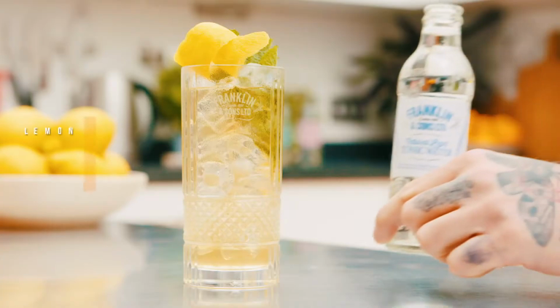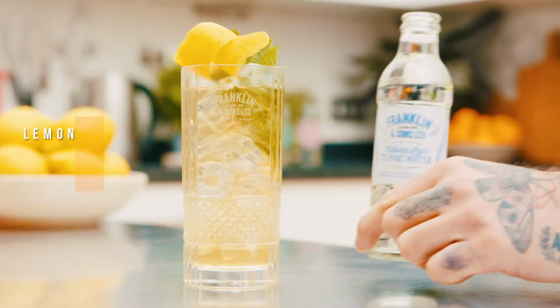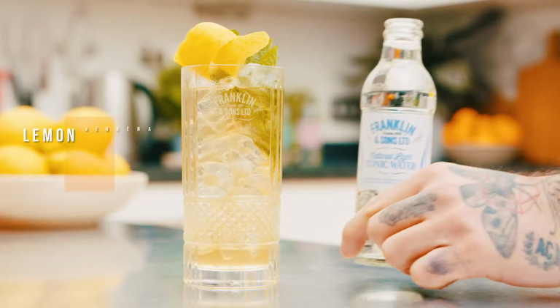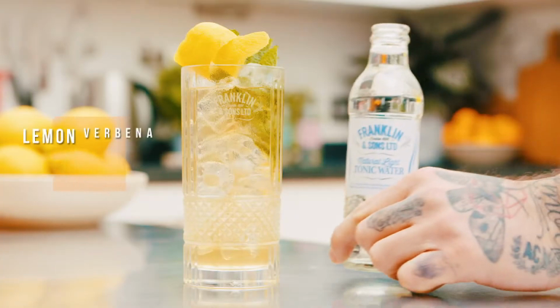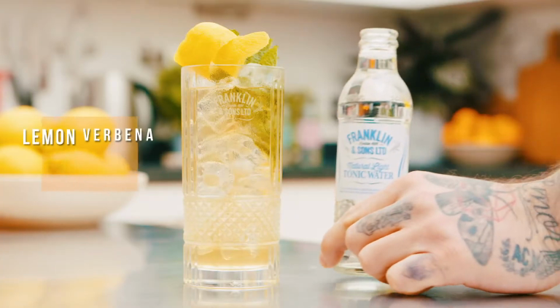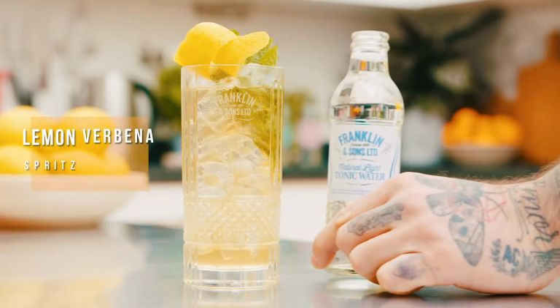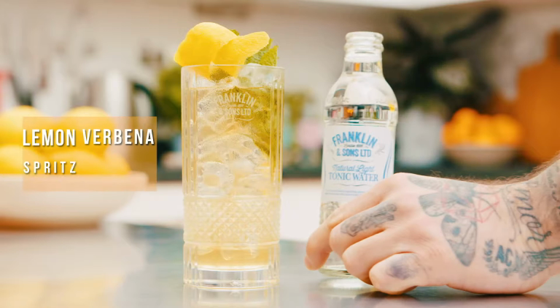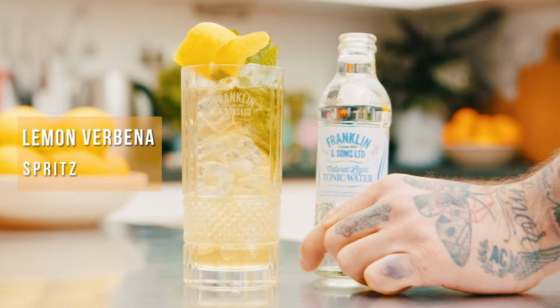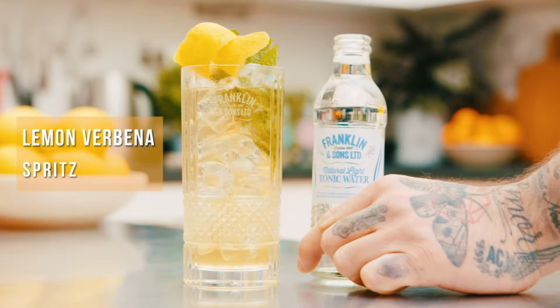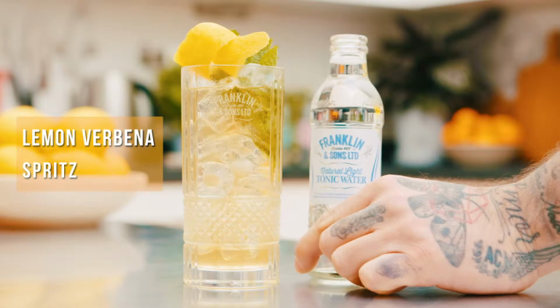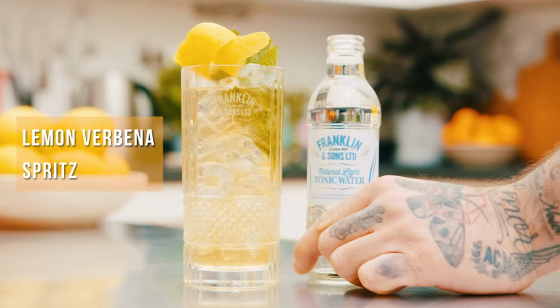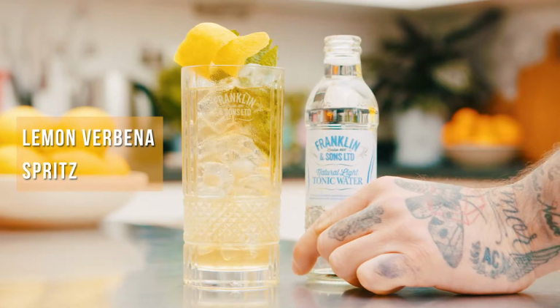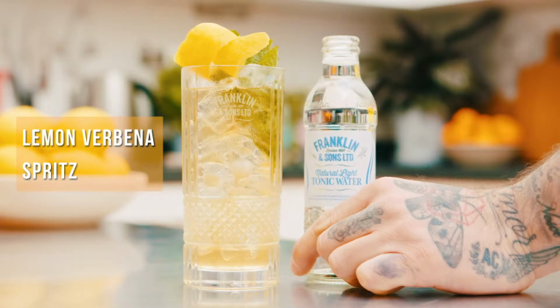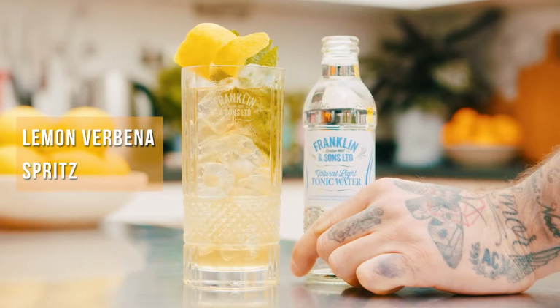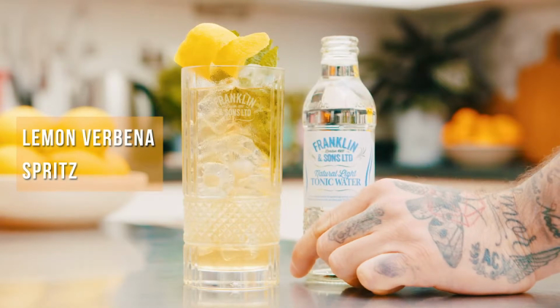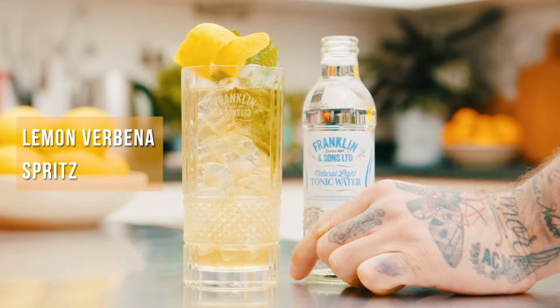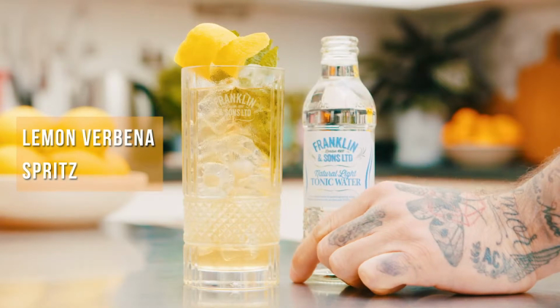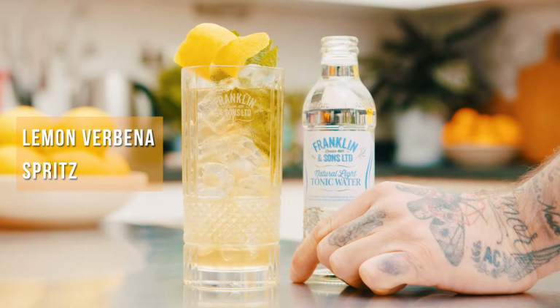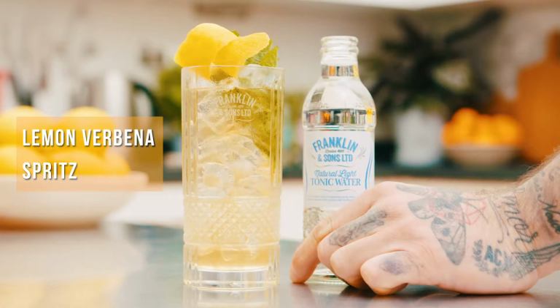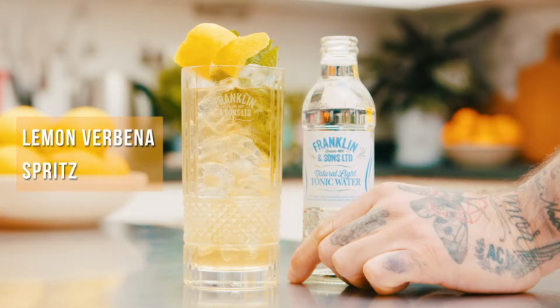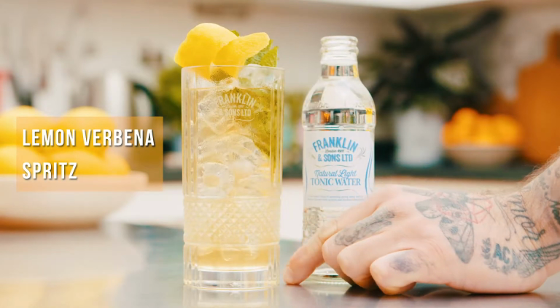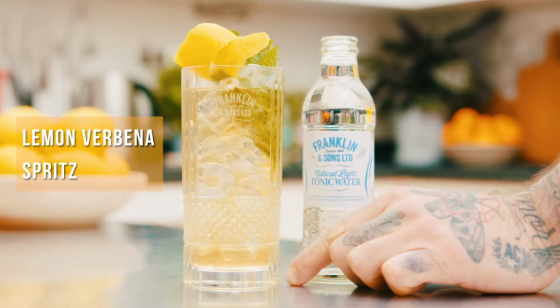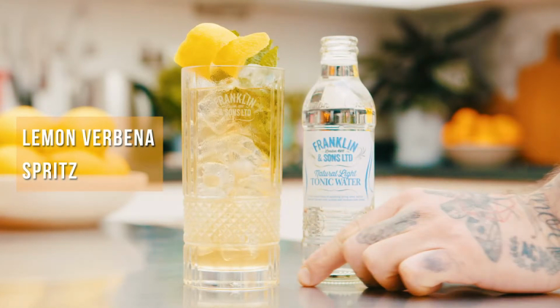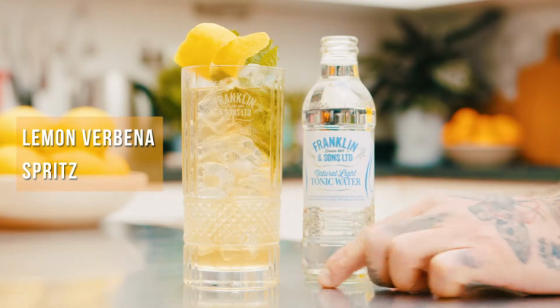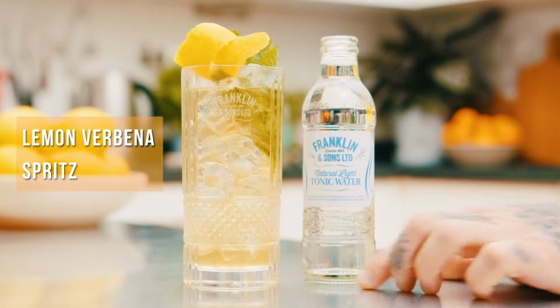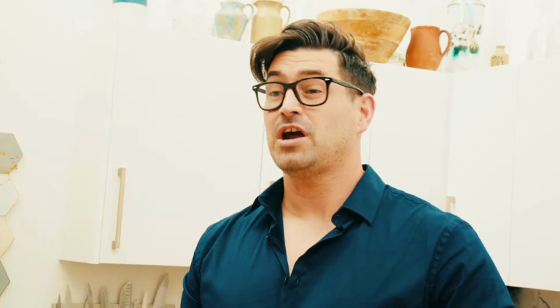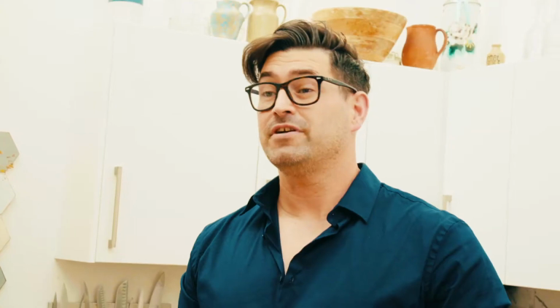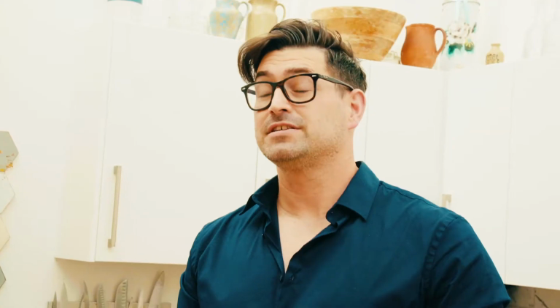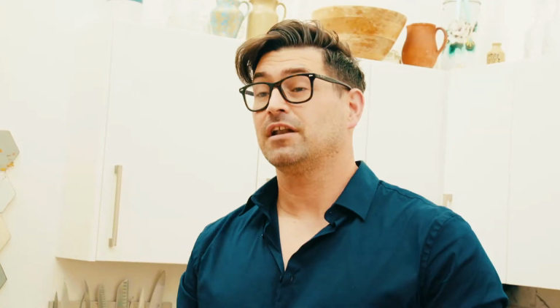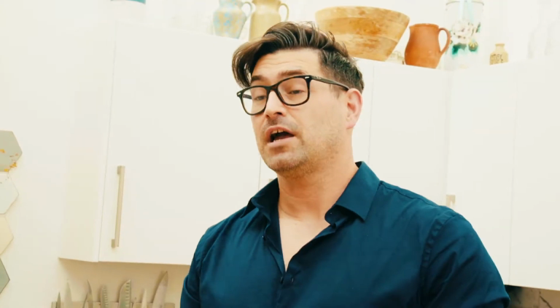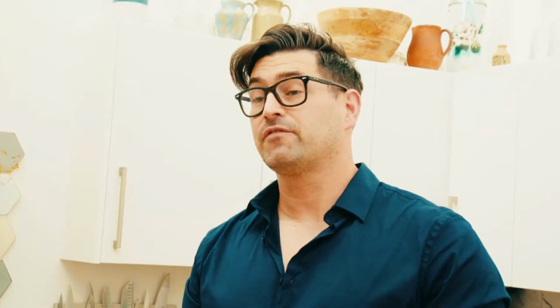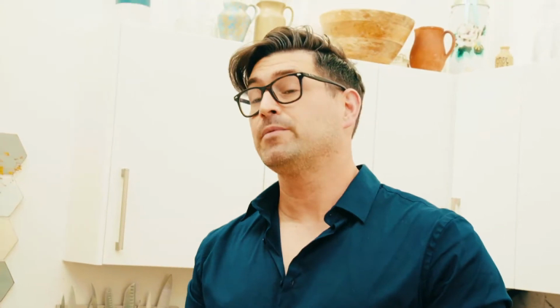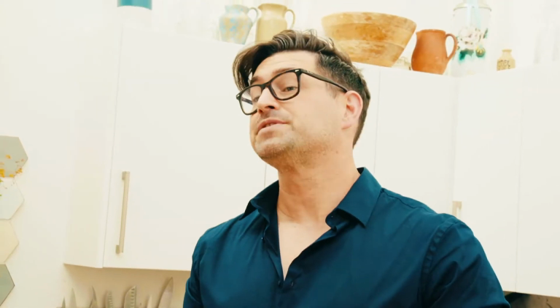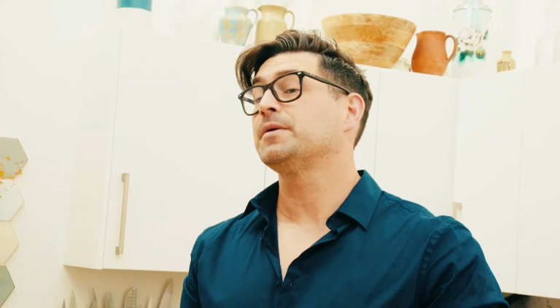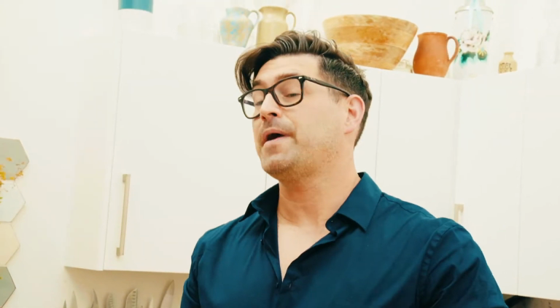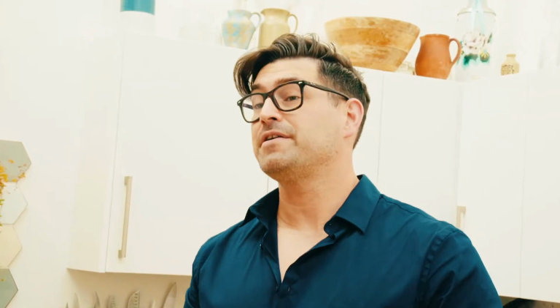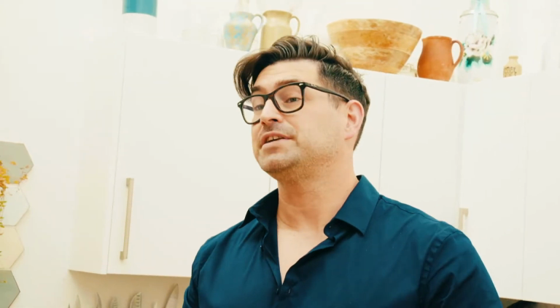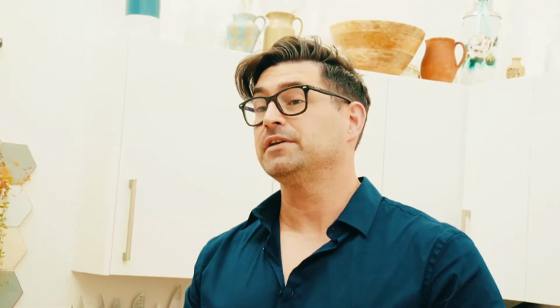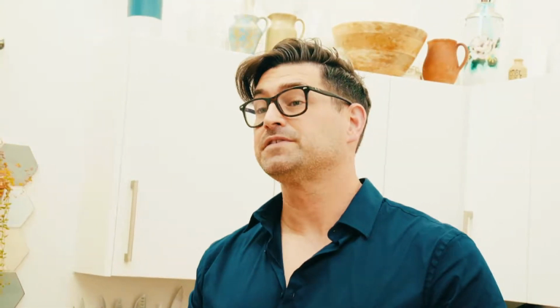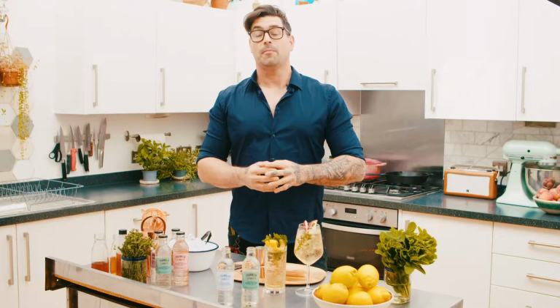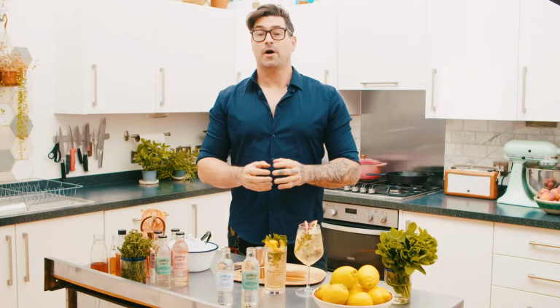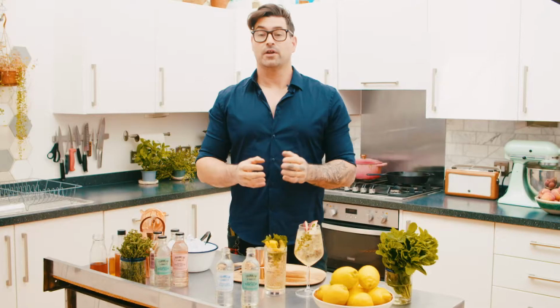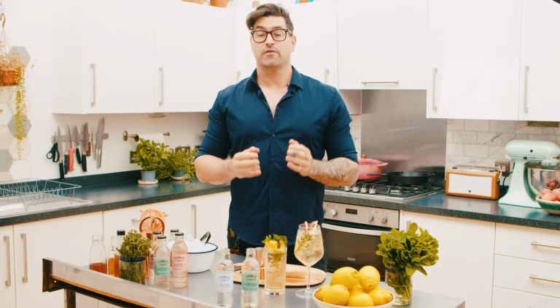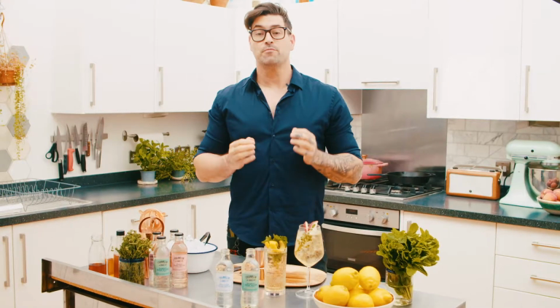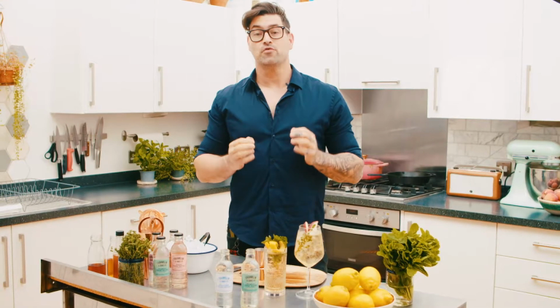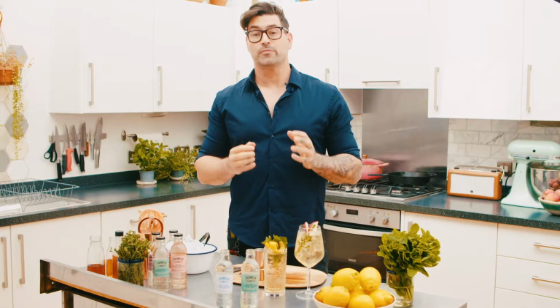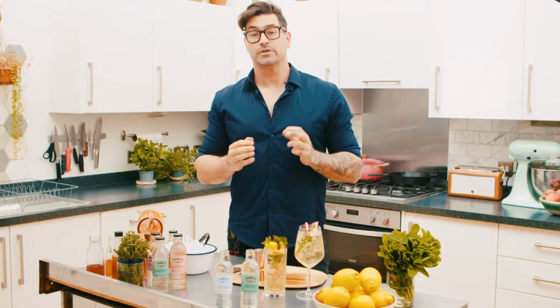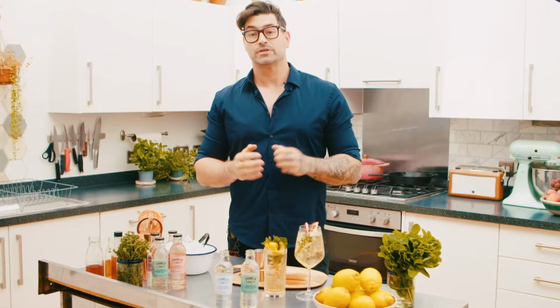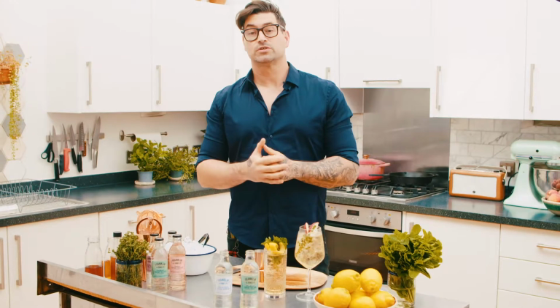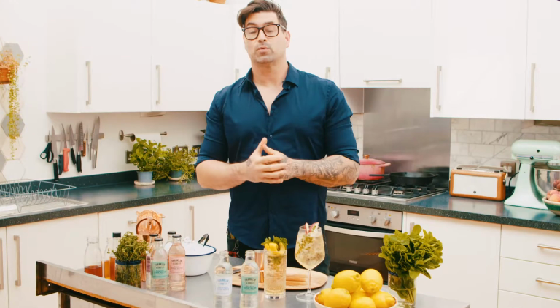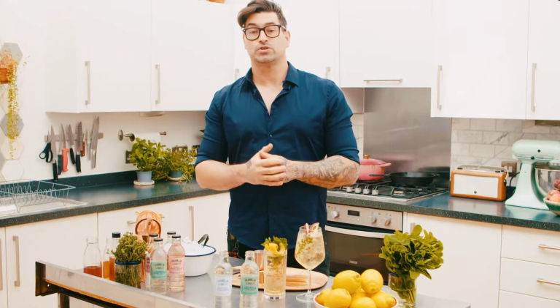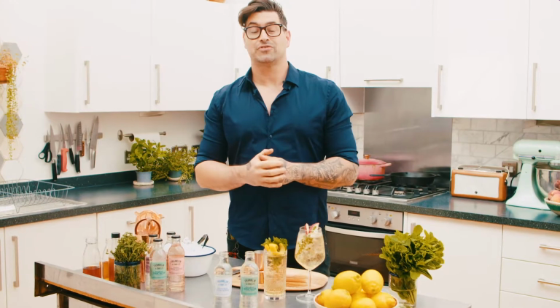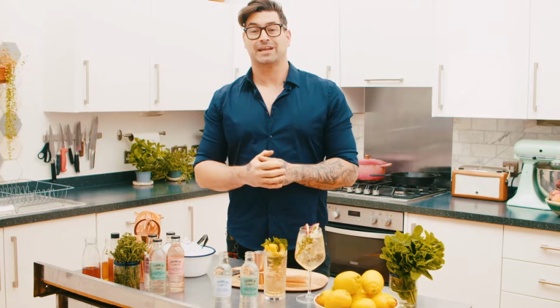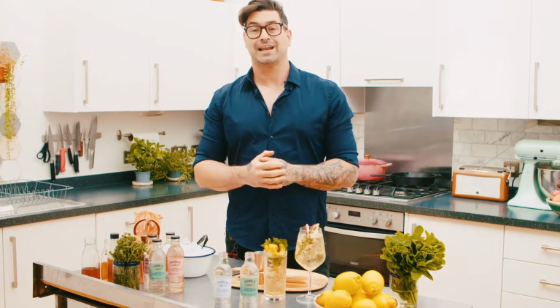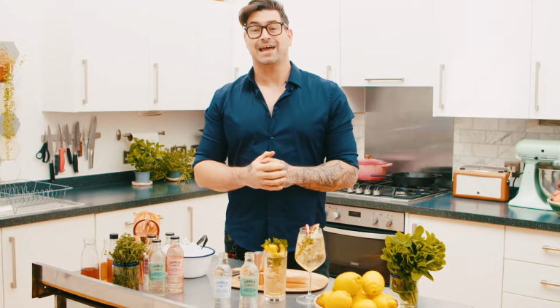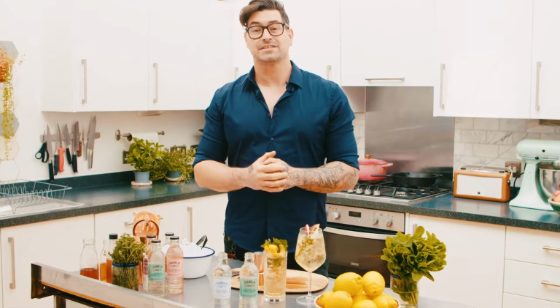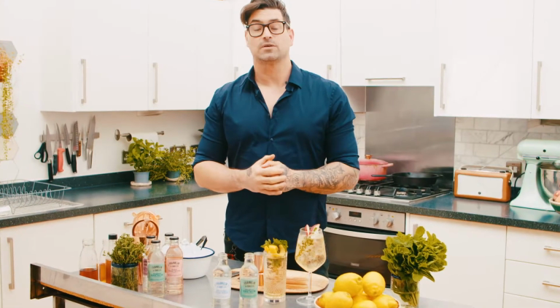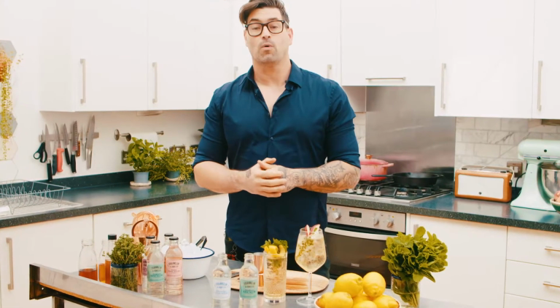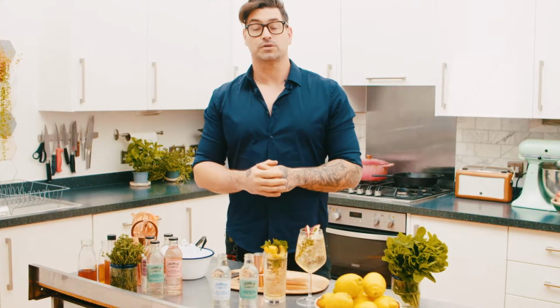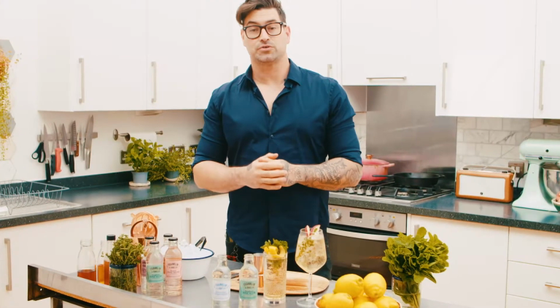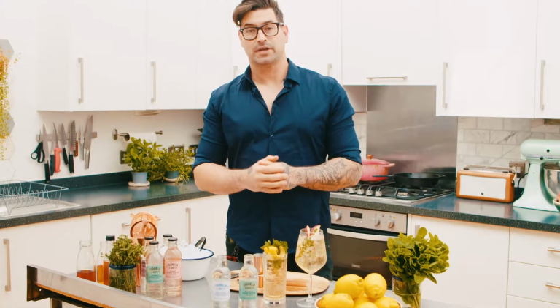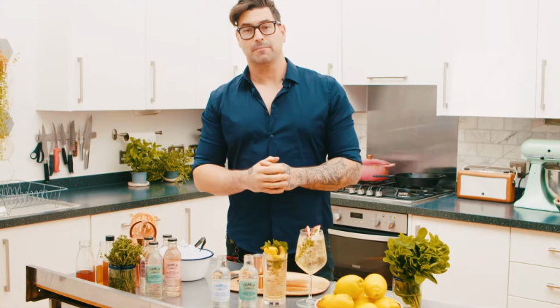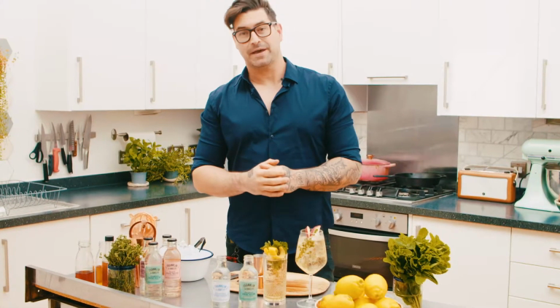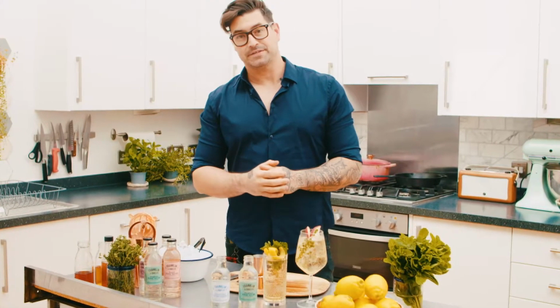This lemon verbena spritz is a sherry-based cocktail. Sherries, like vermouths and aperitifs, are part of a movement towards drinking less whilst drinking better.